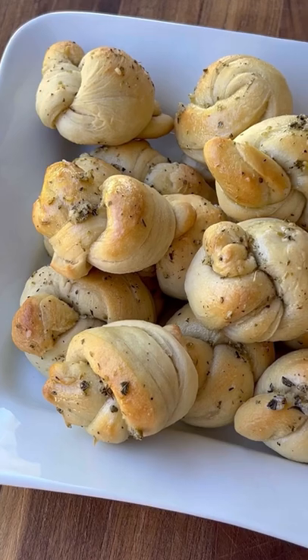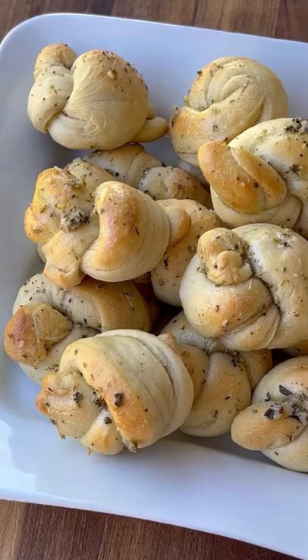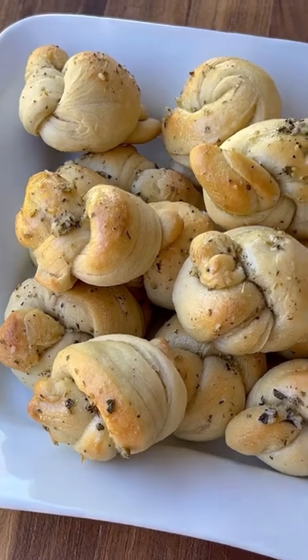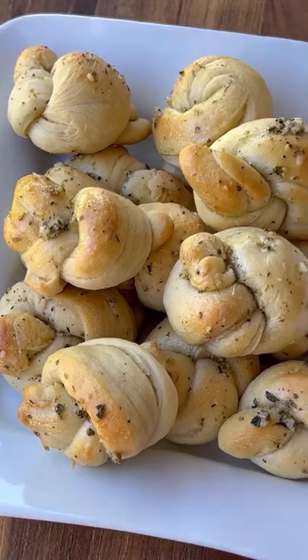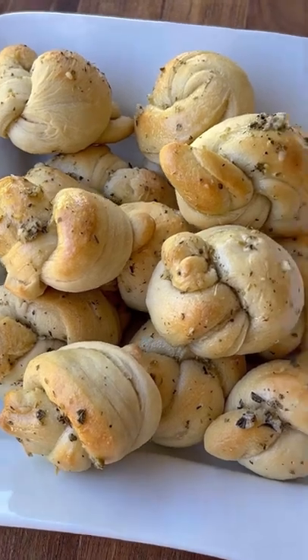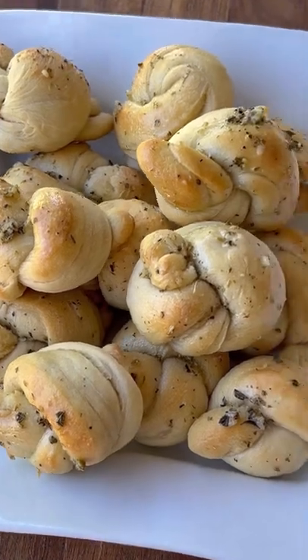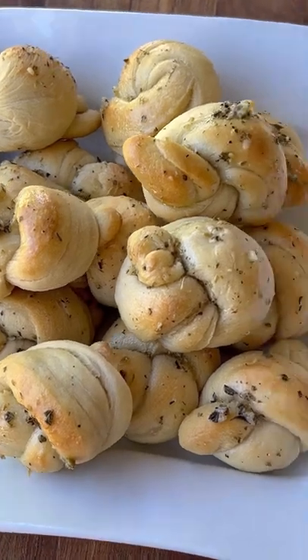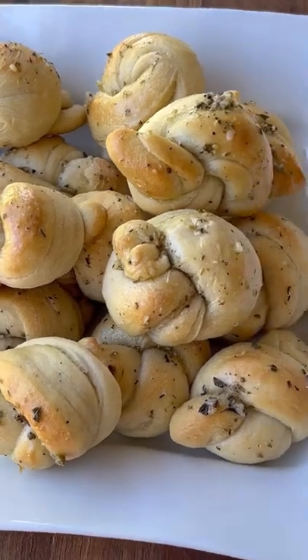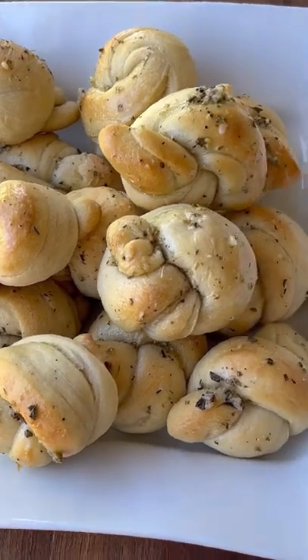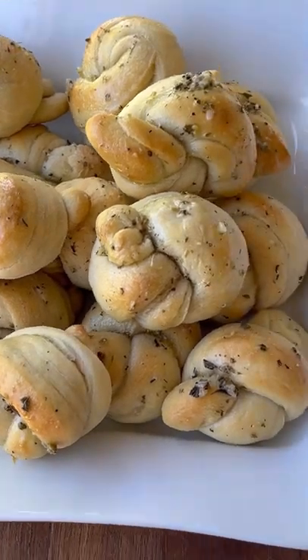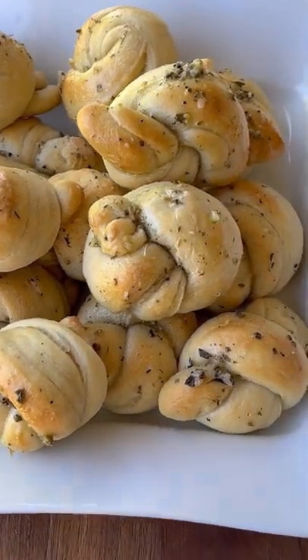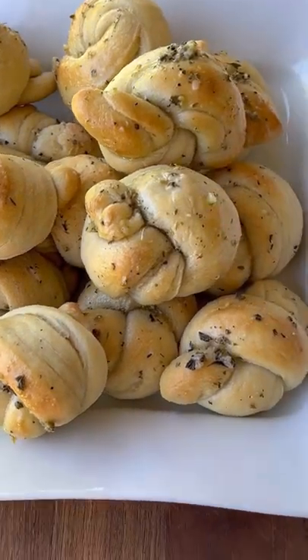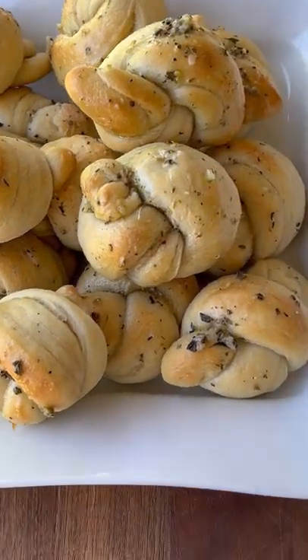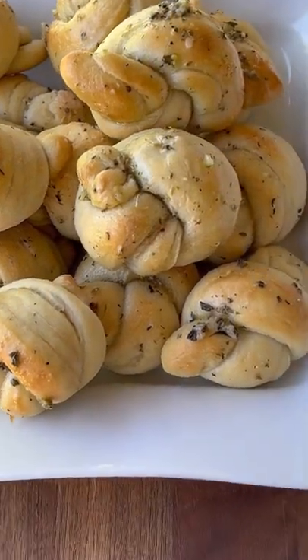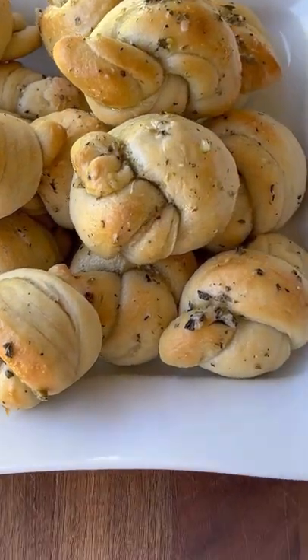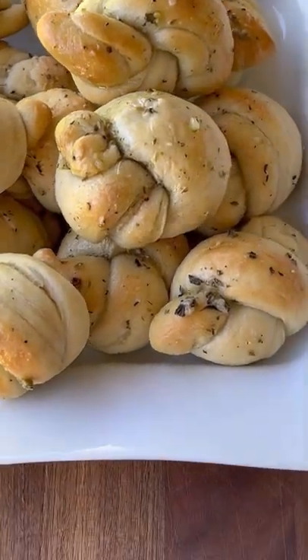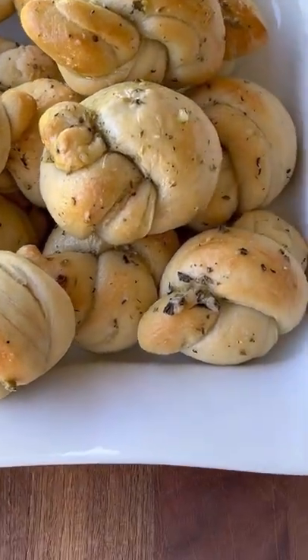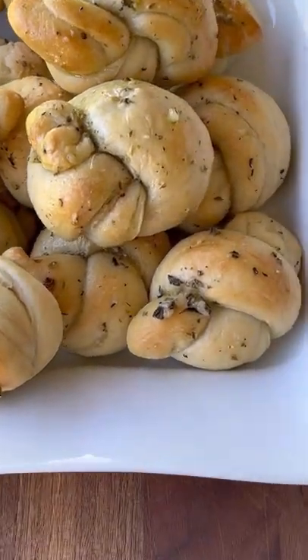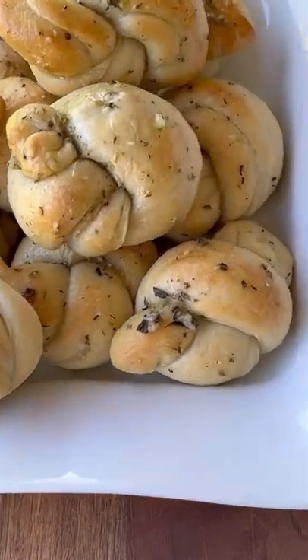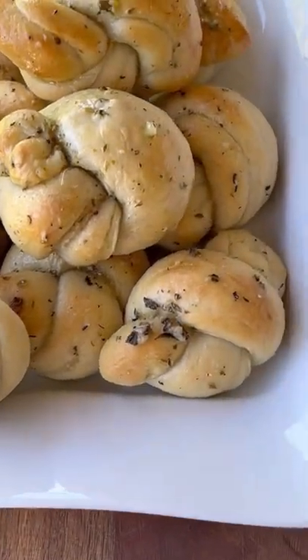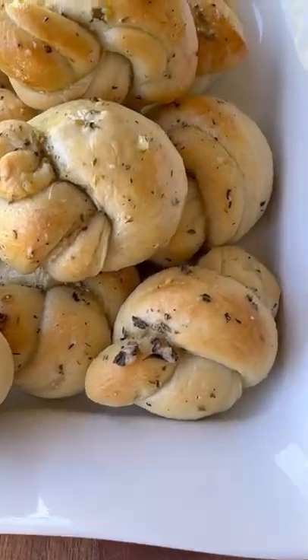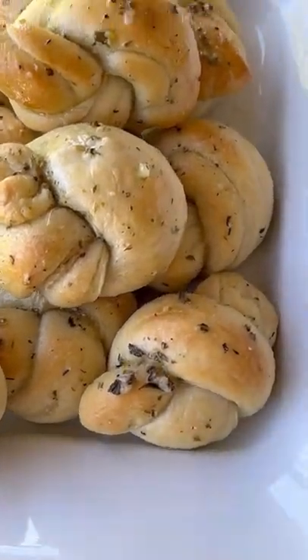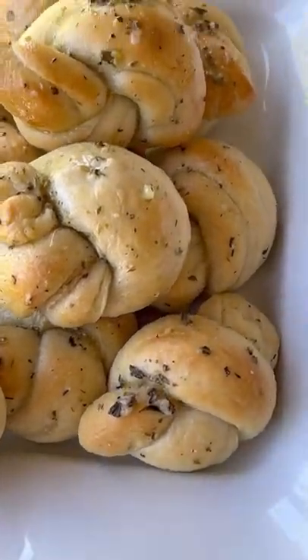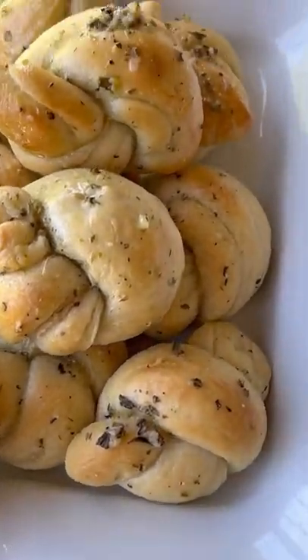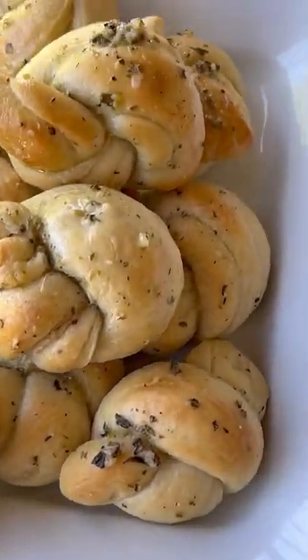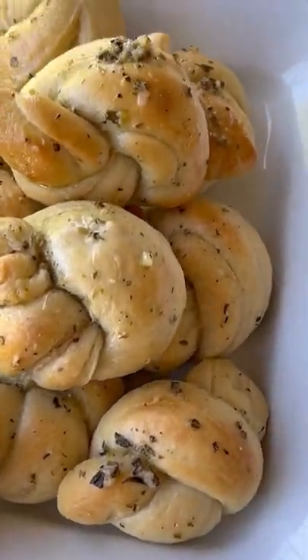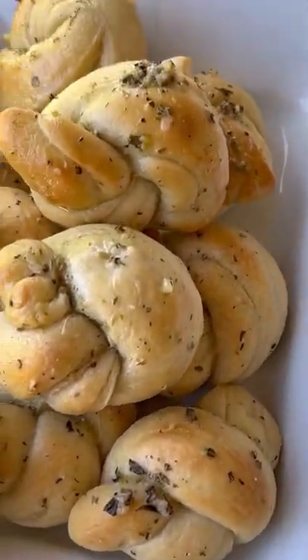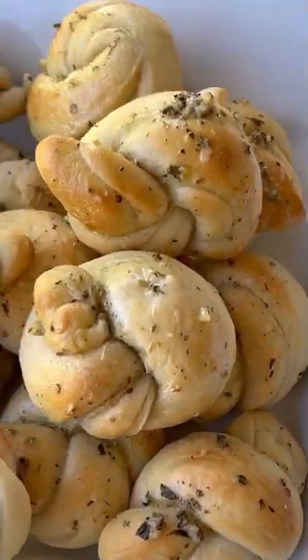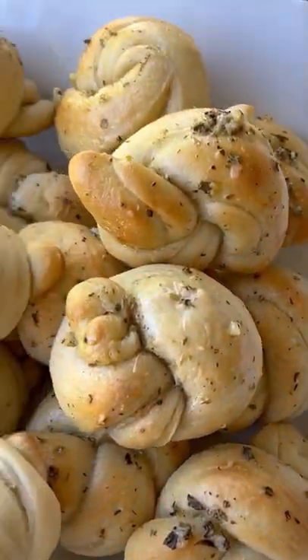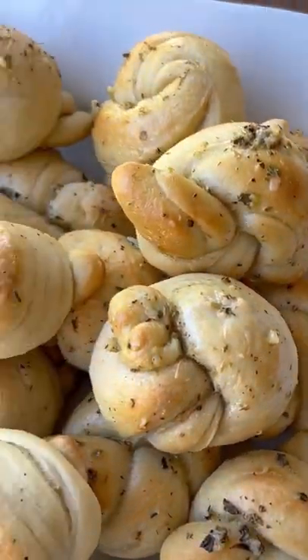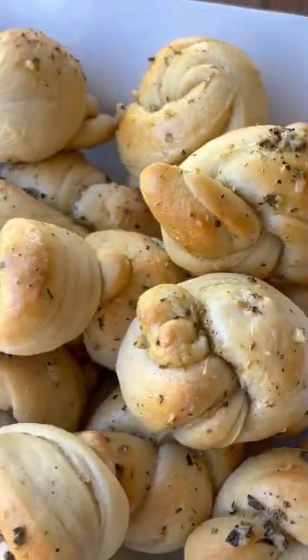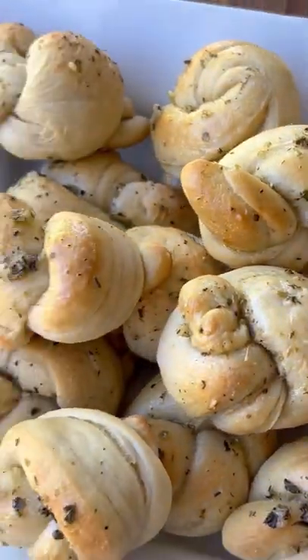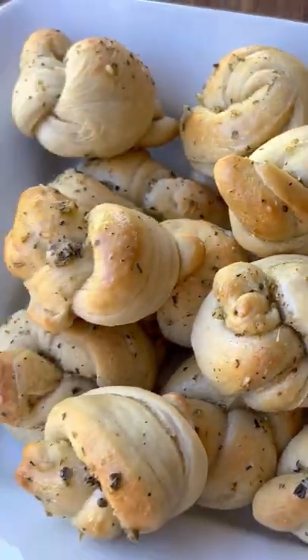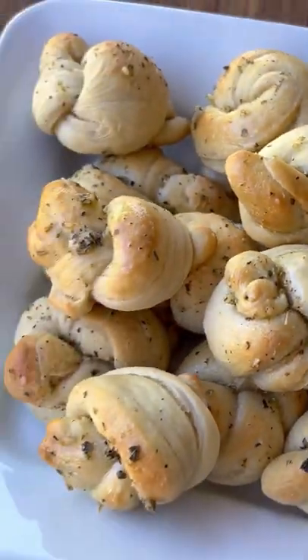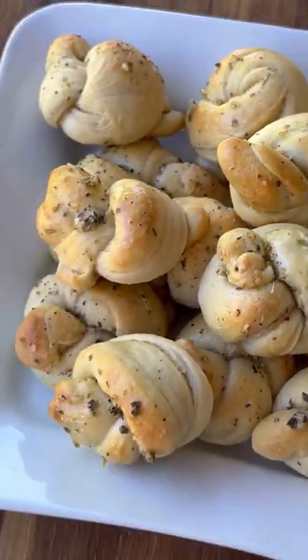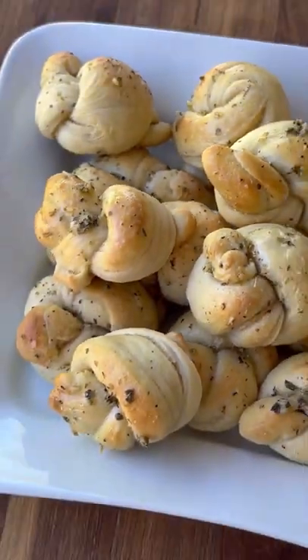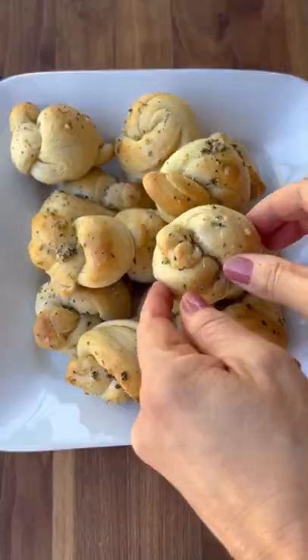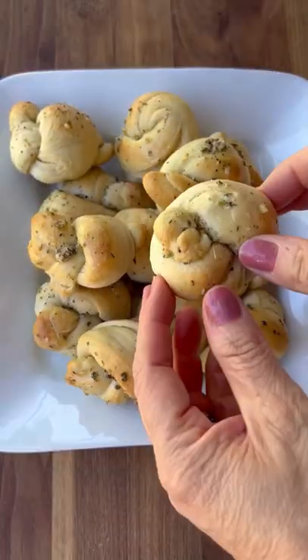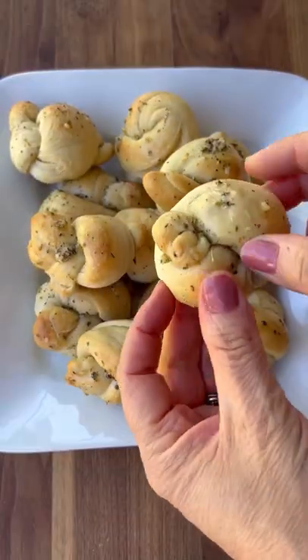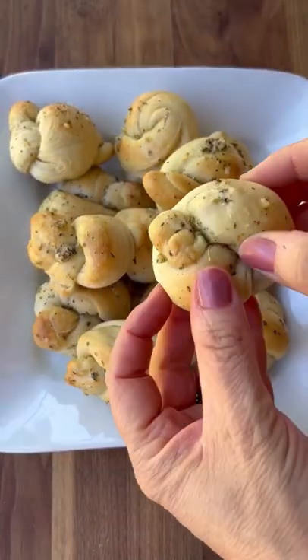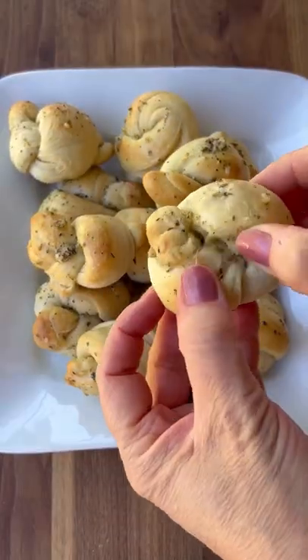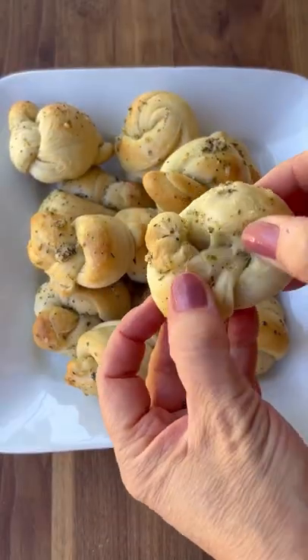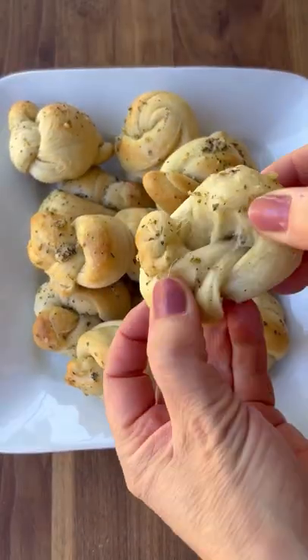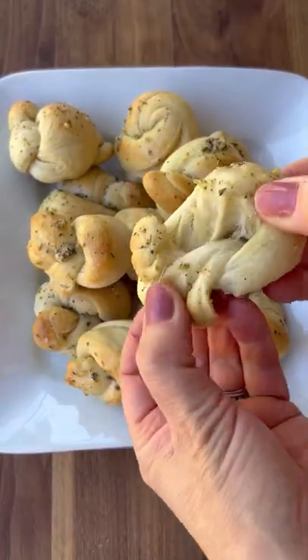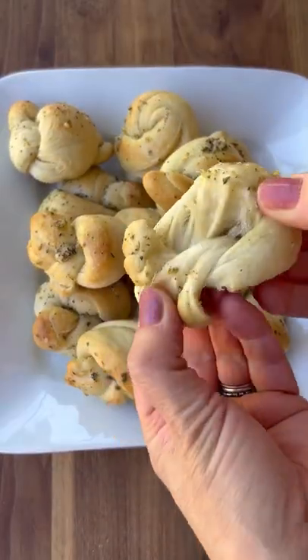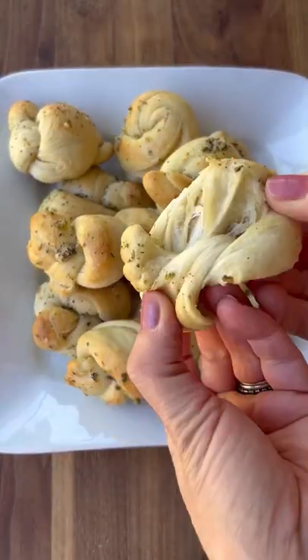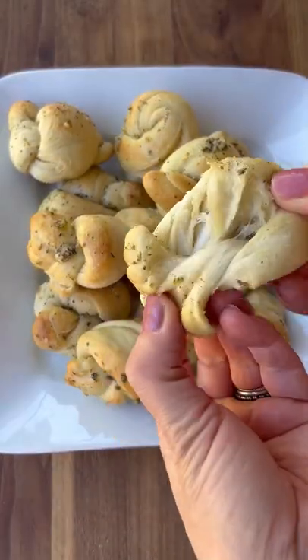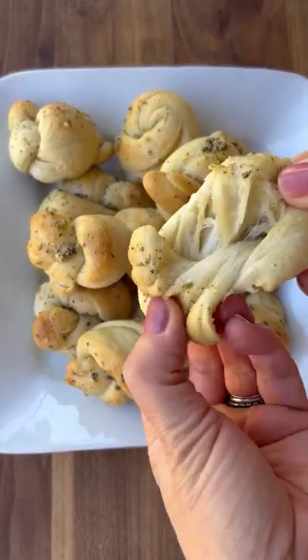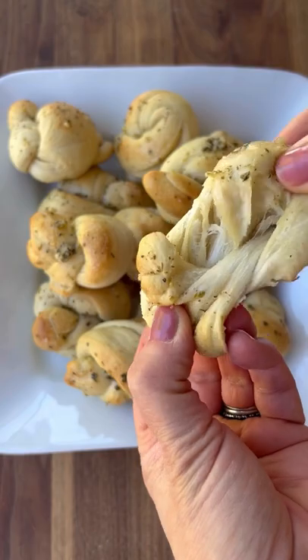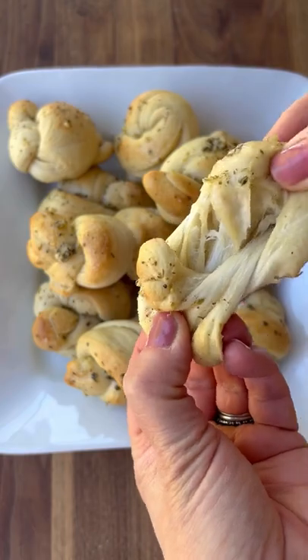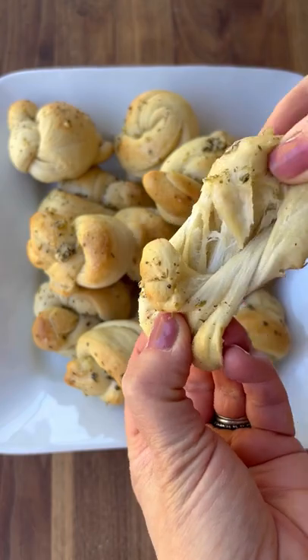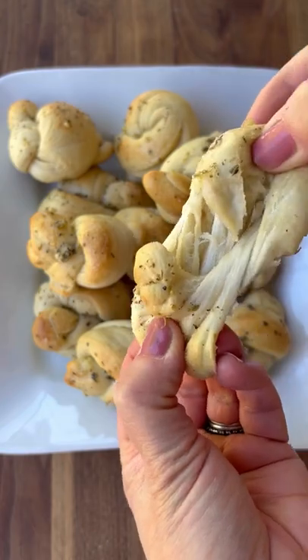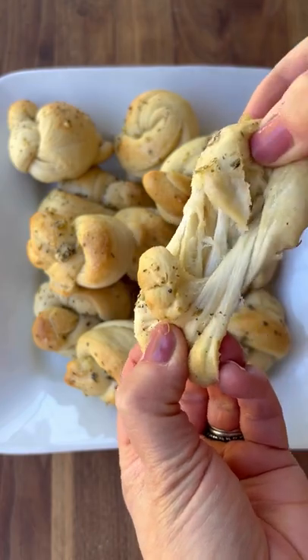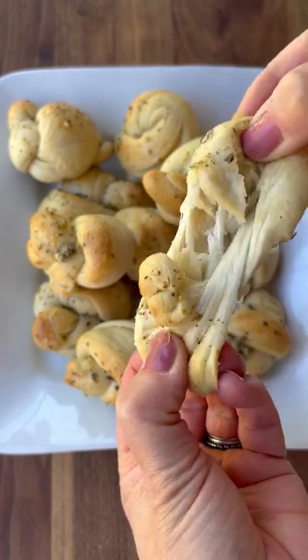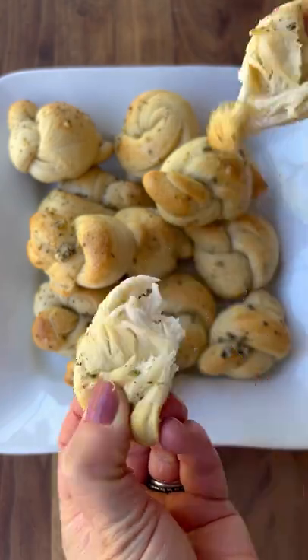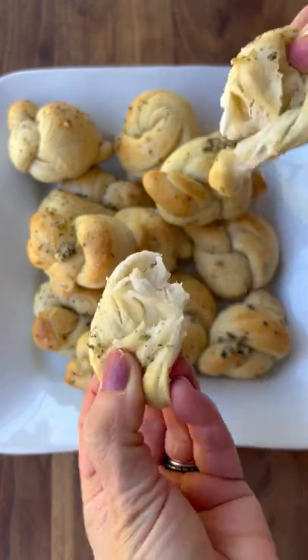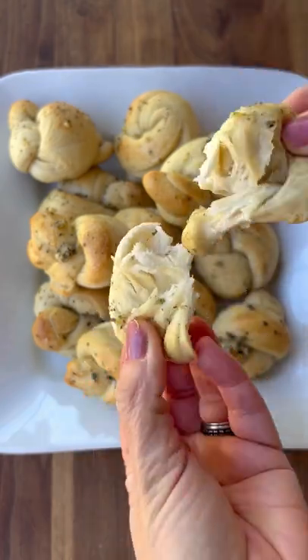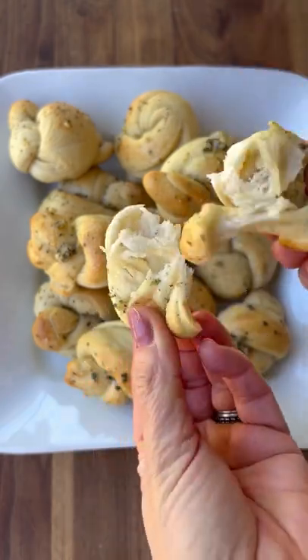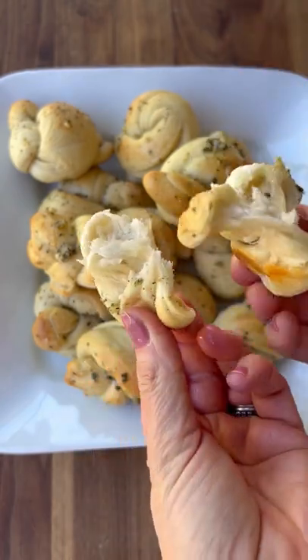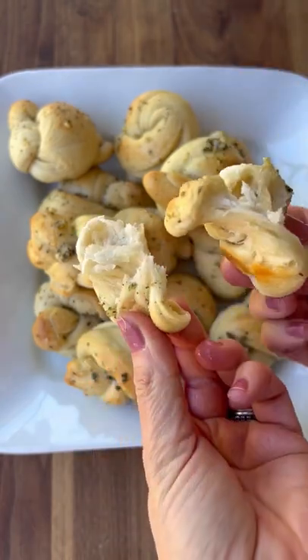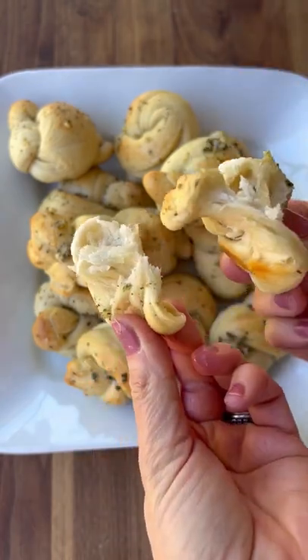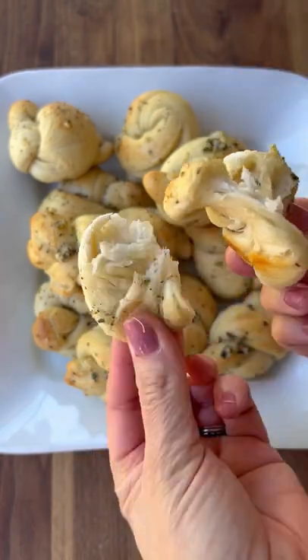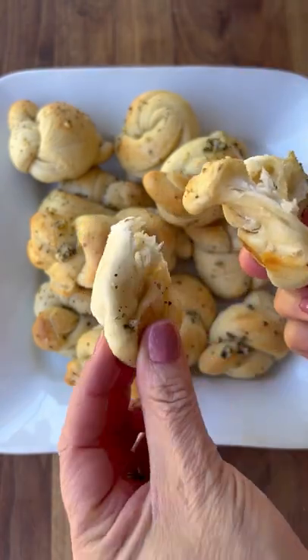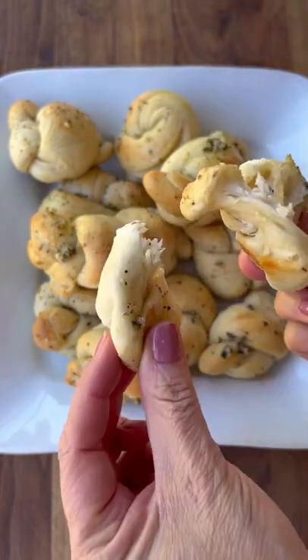These are the most delicious garlic knots that are buttery and filled with herbs. They're chewy and delicious and so addictive.